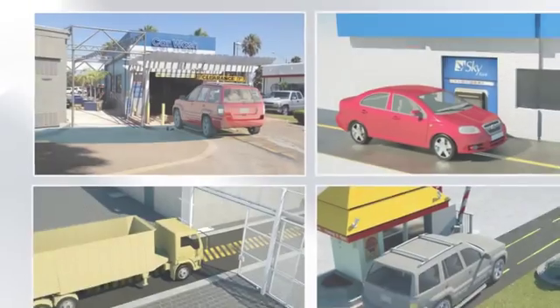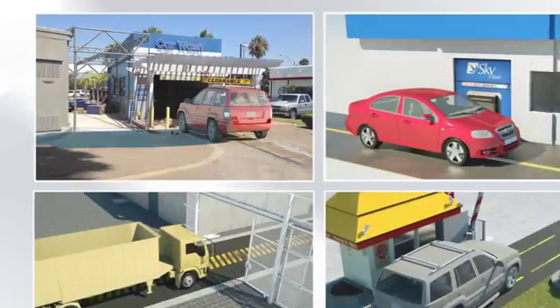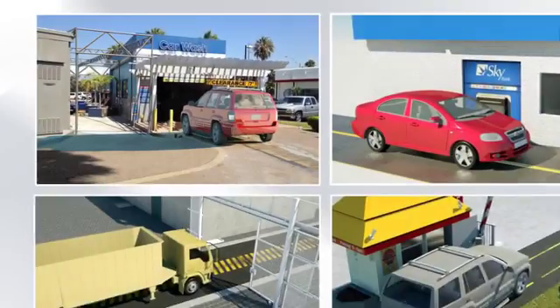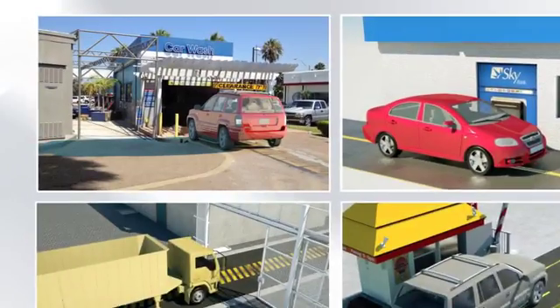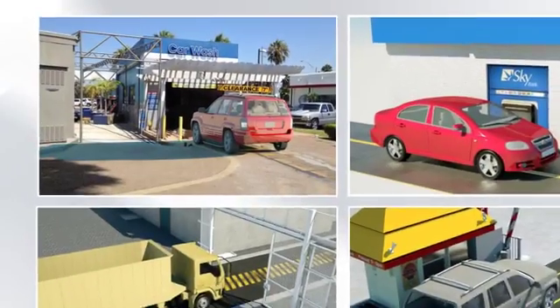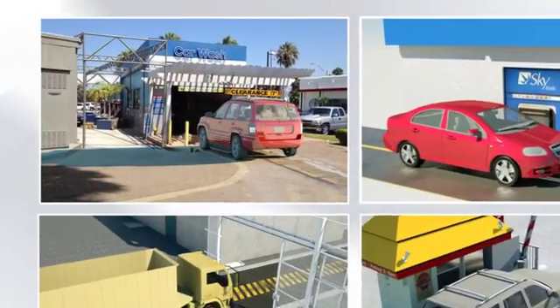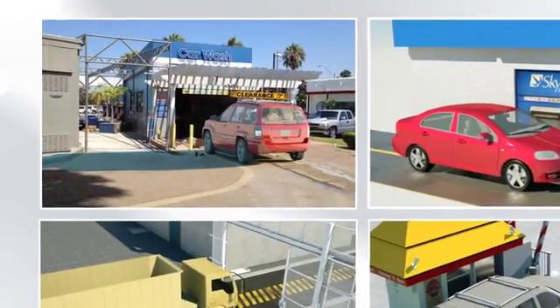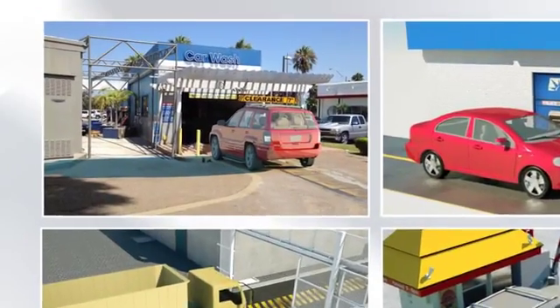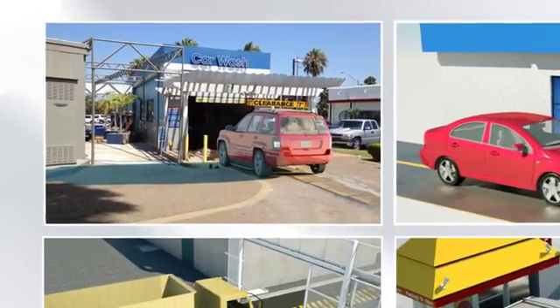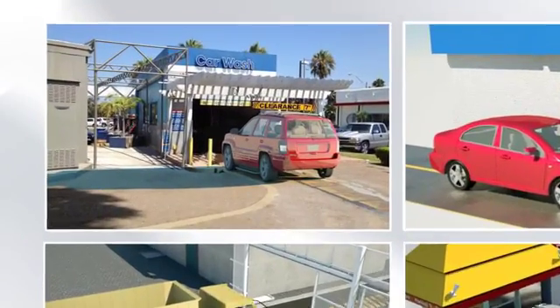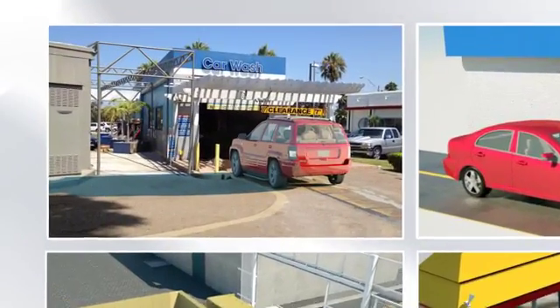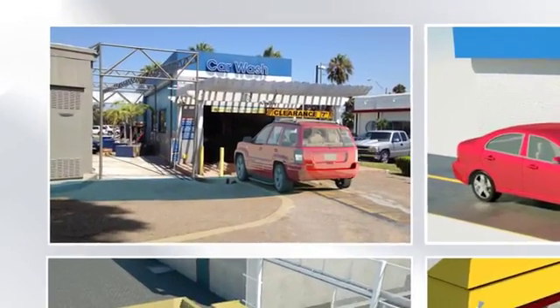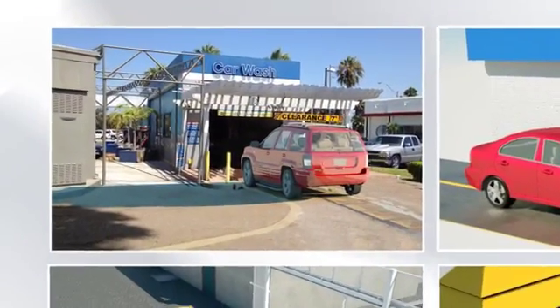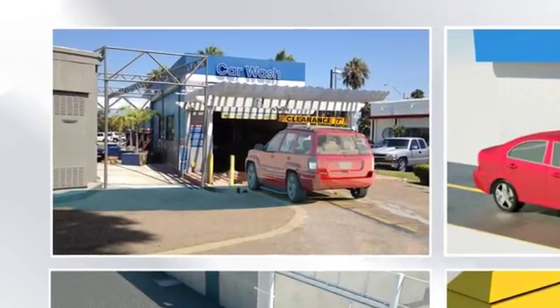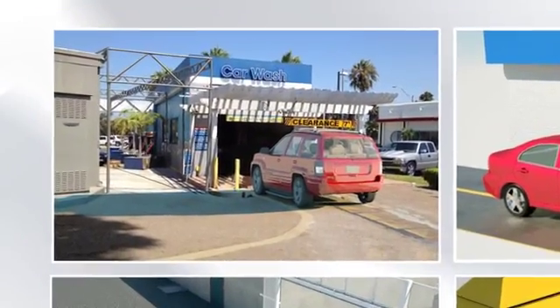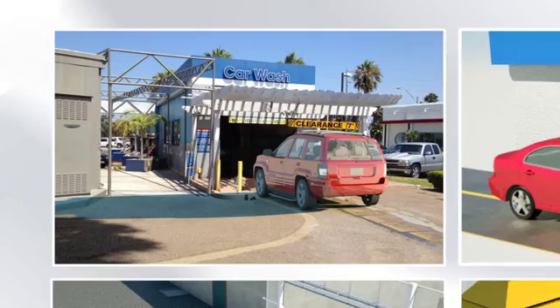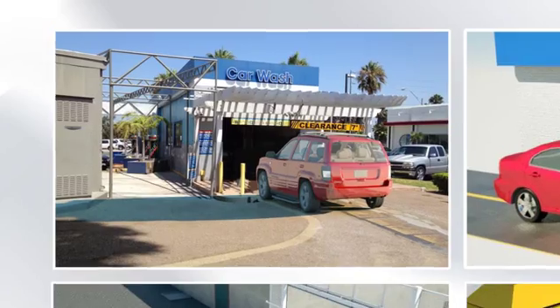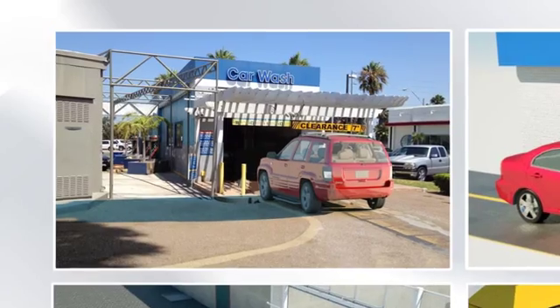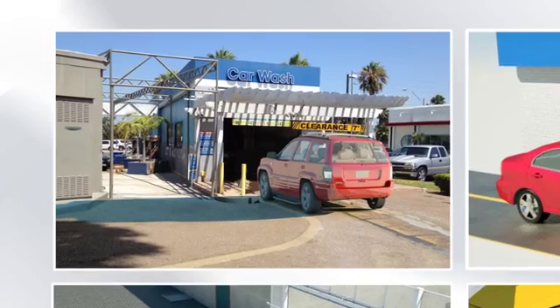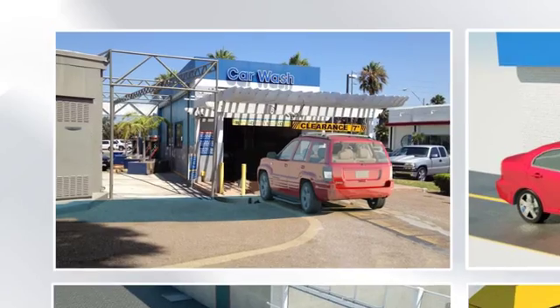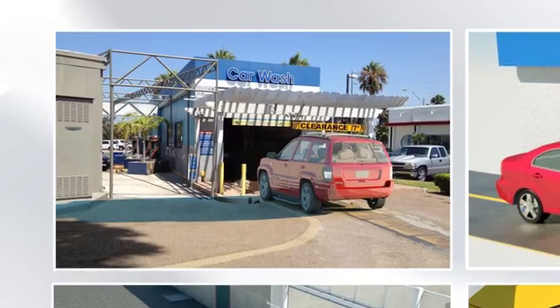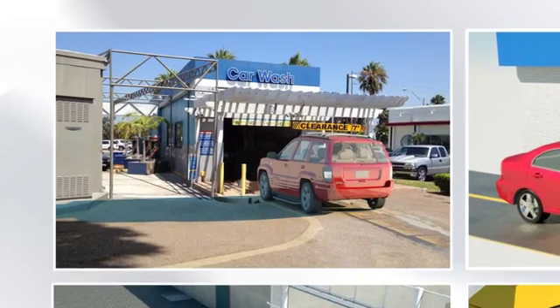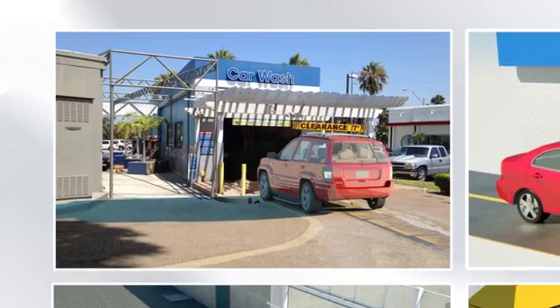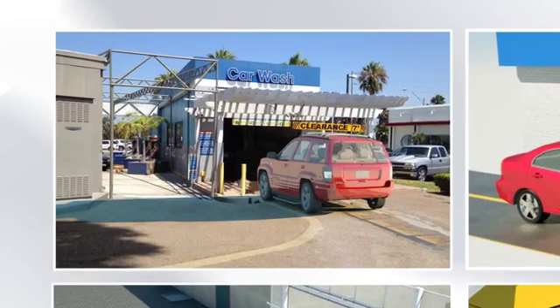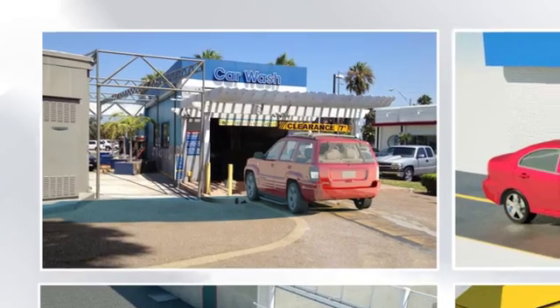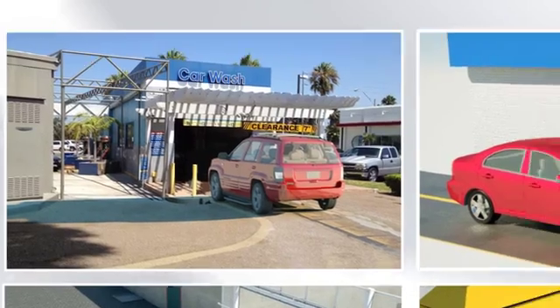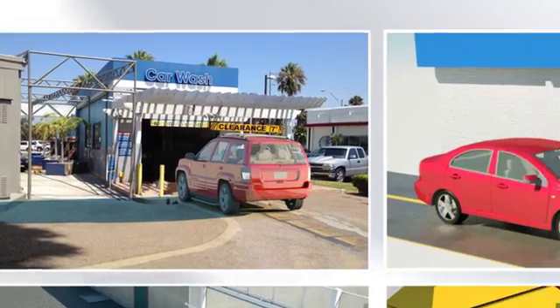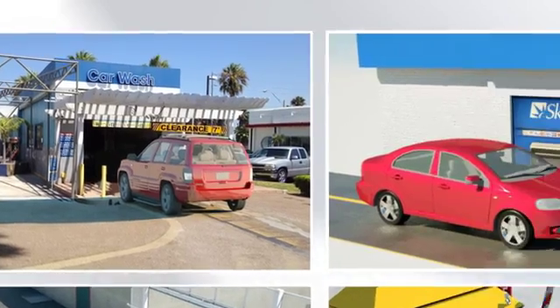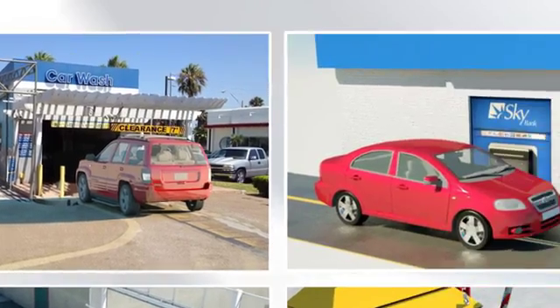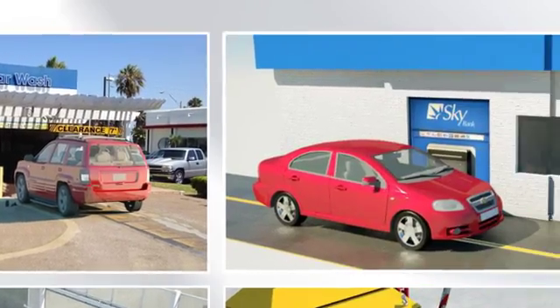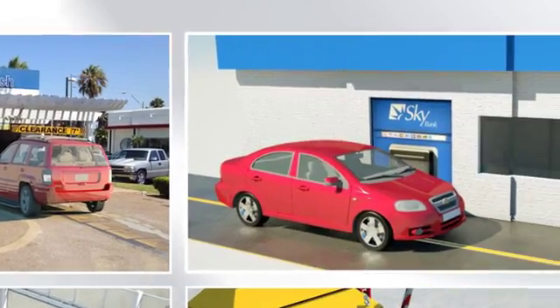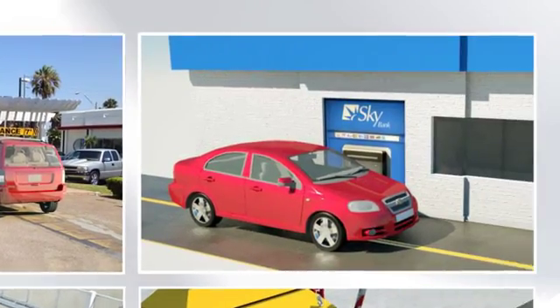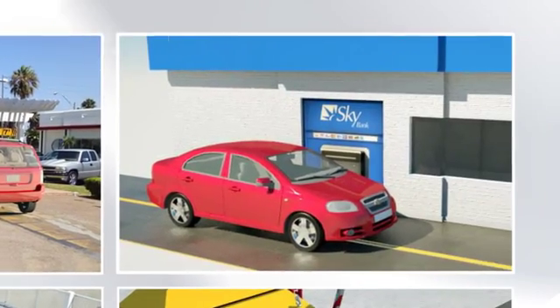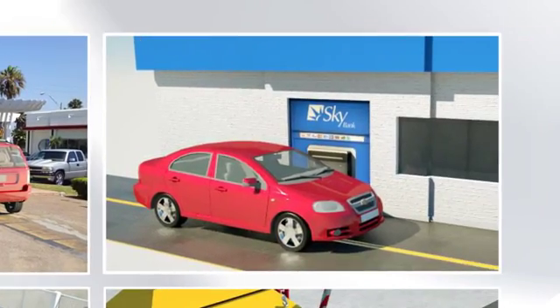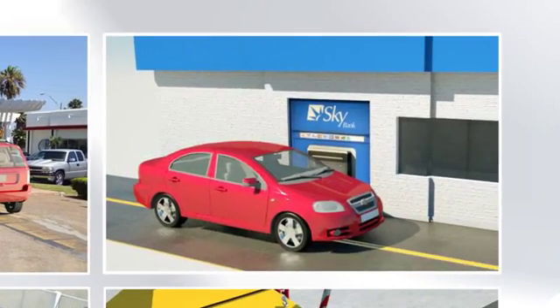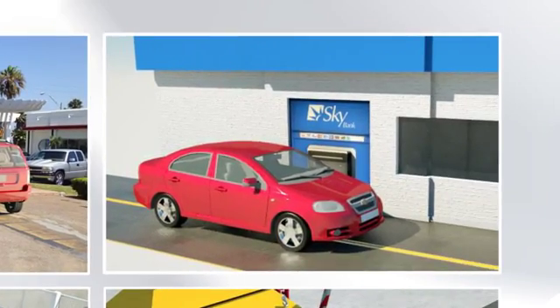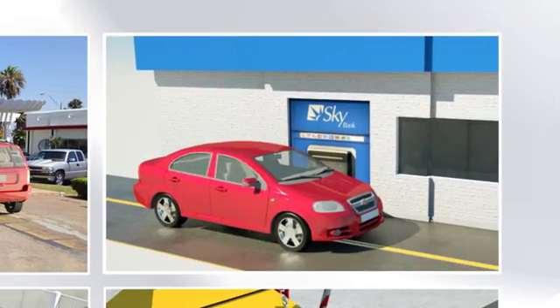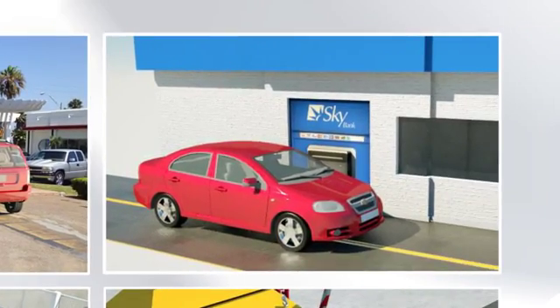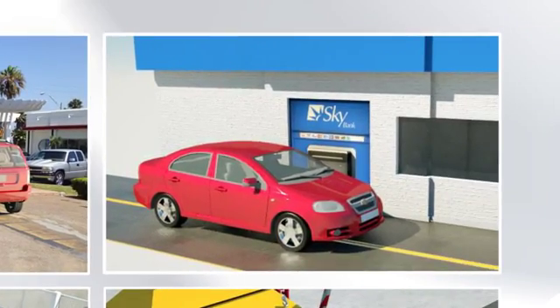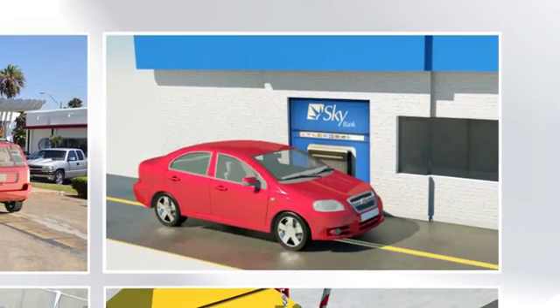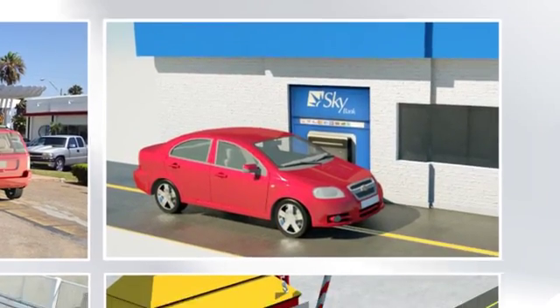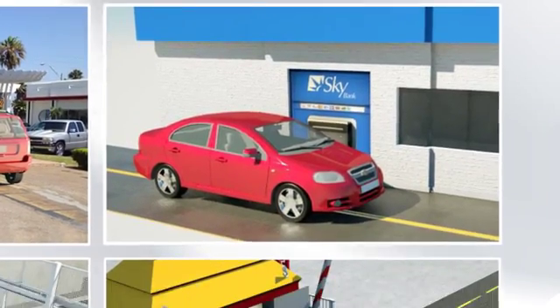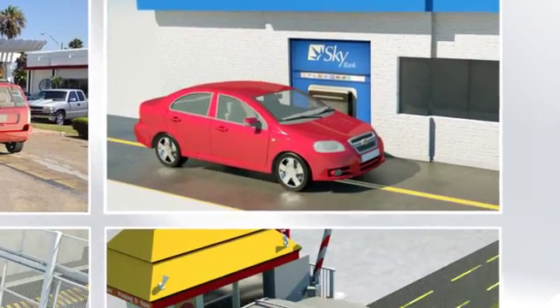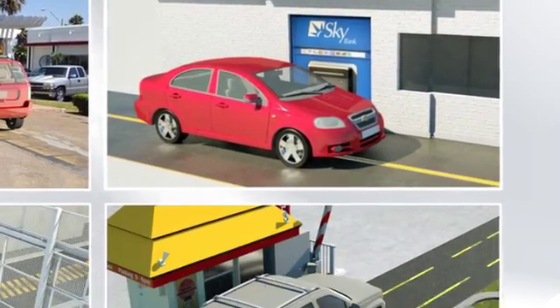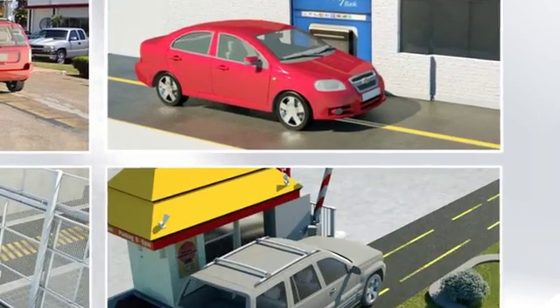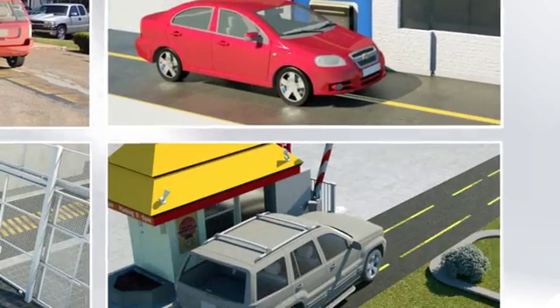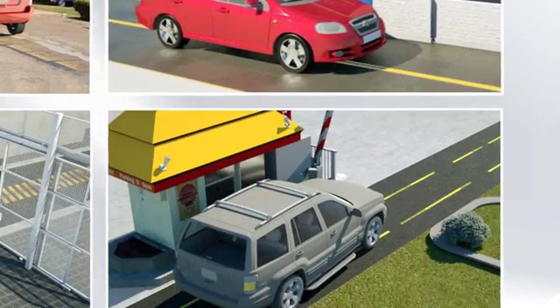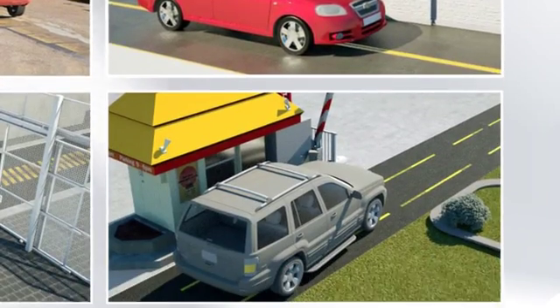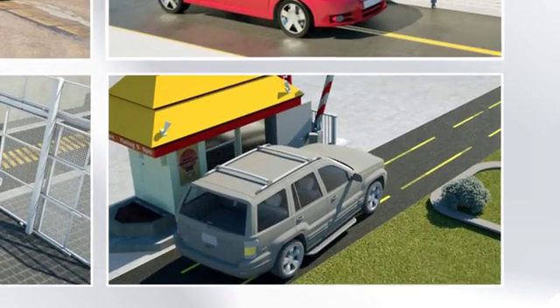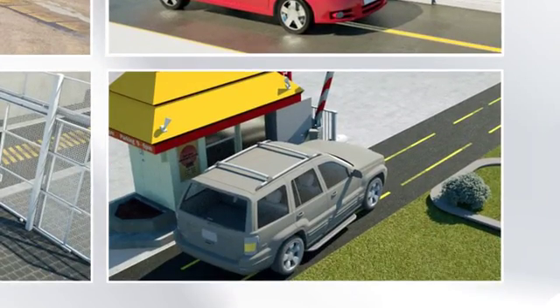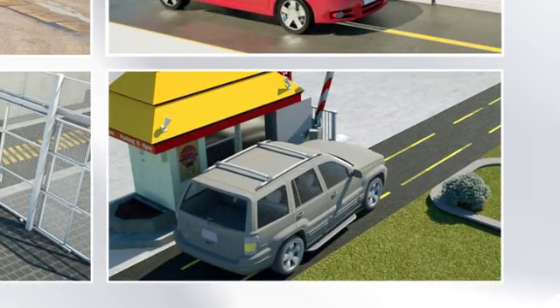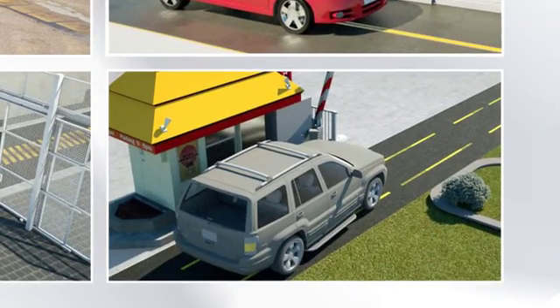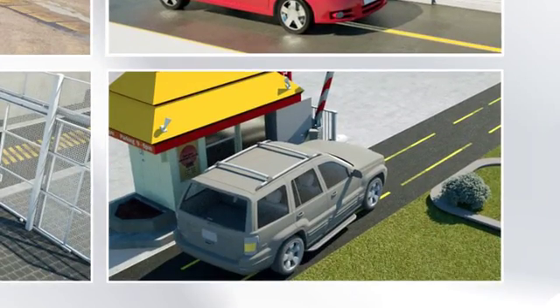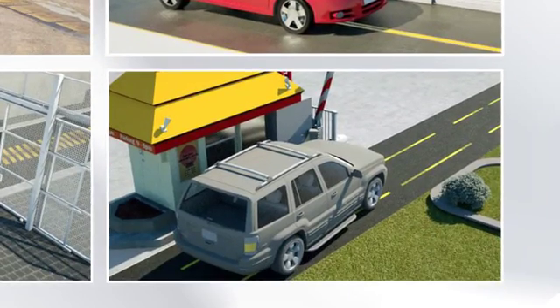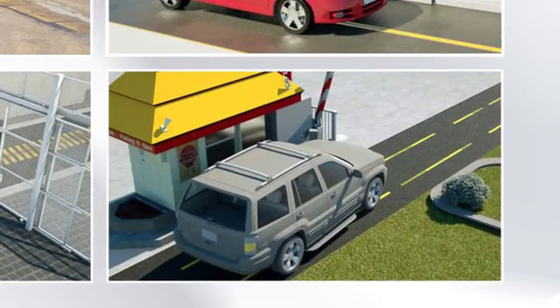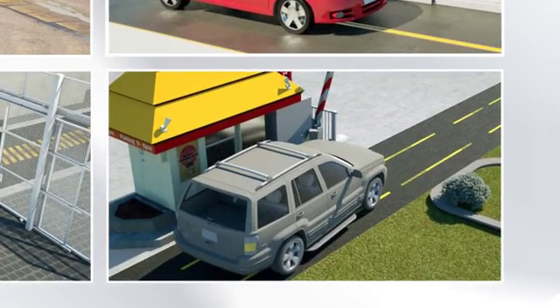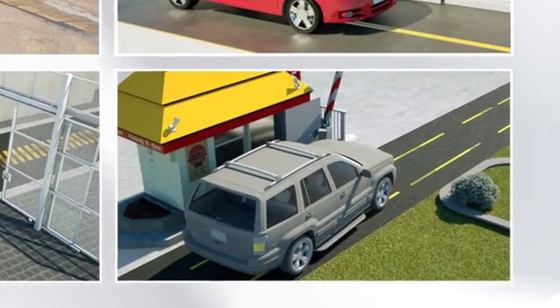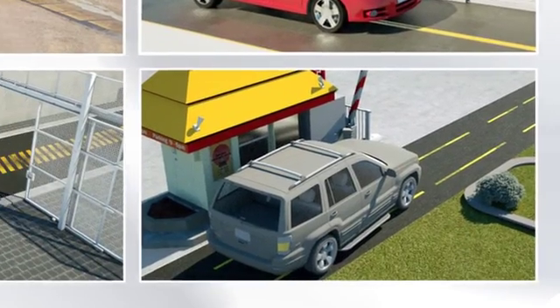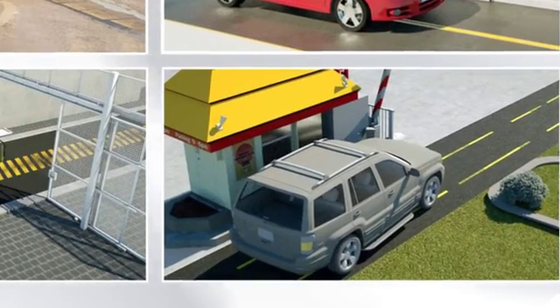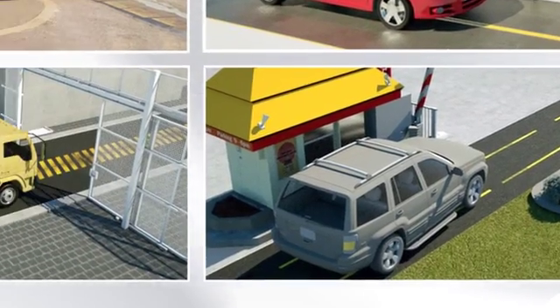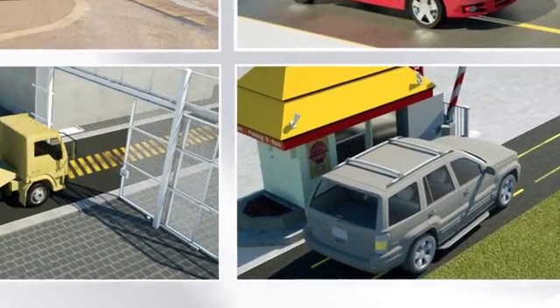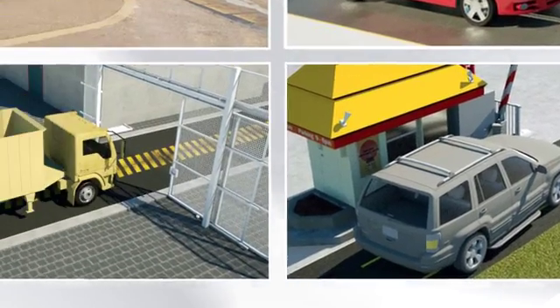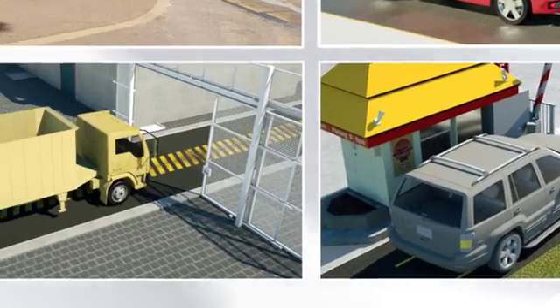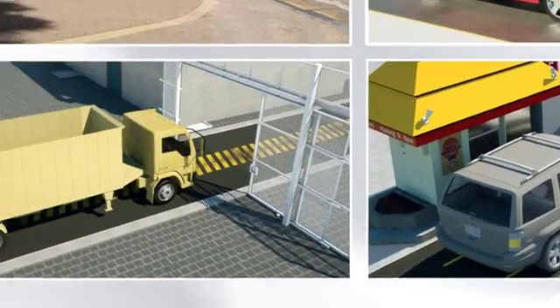Exclusive features of the CarSense 303 make it suitable for many applications, such as car wash, drive-through, parking, and industrial.